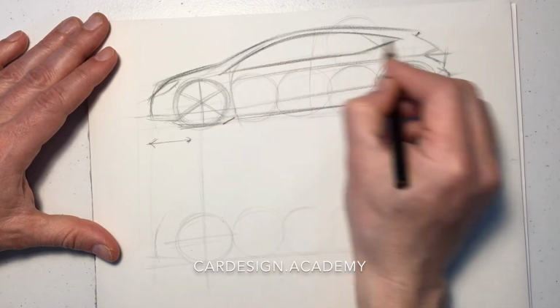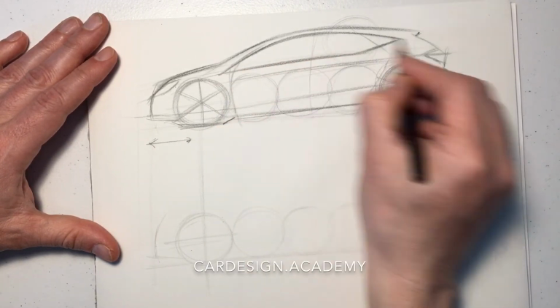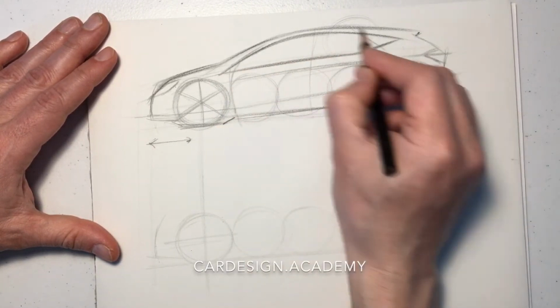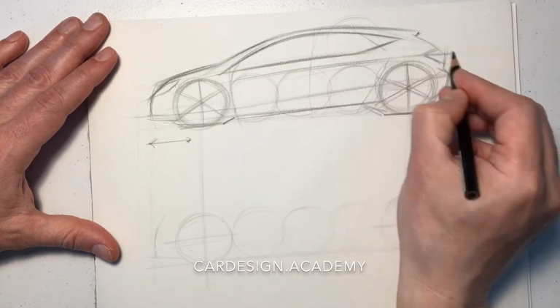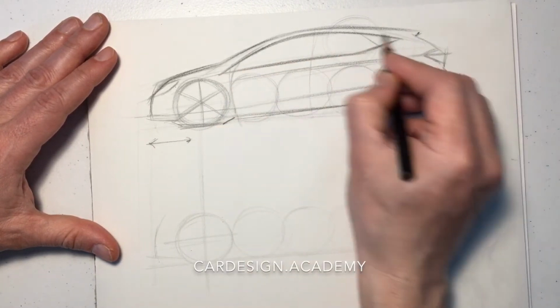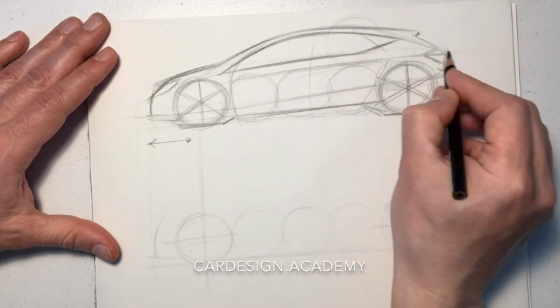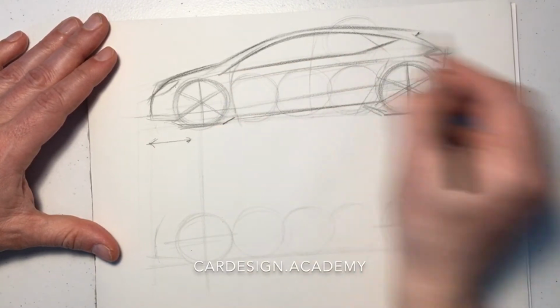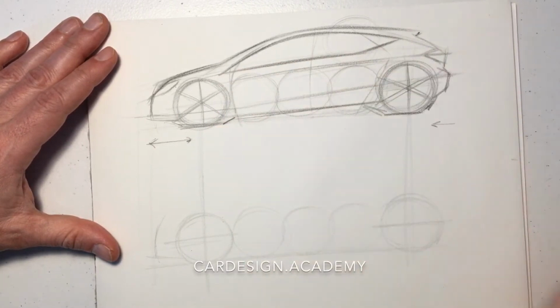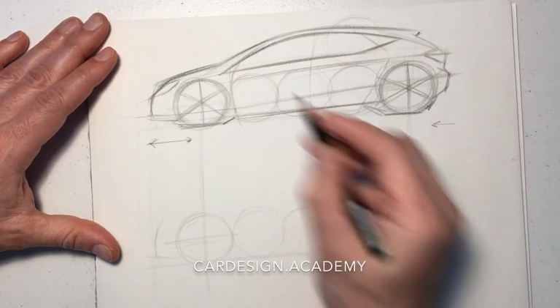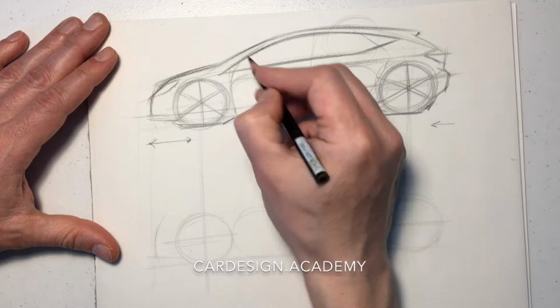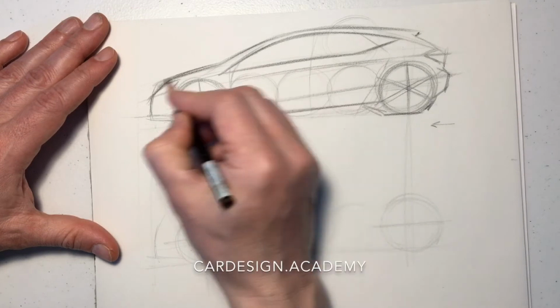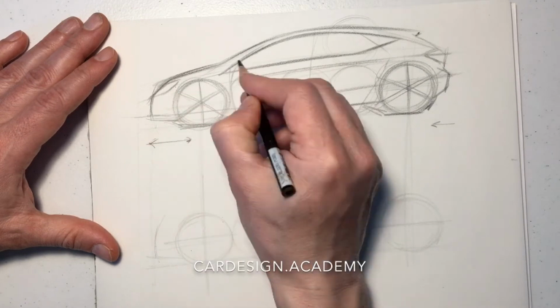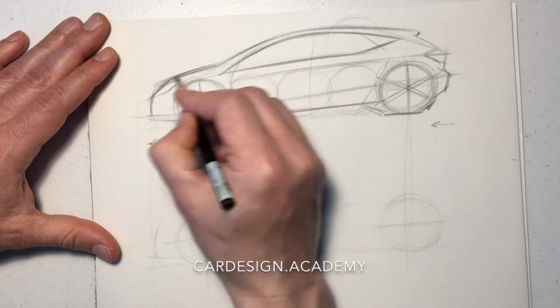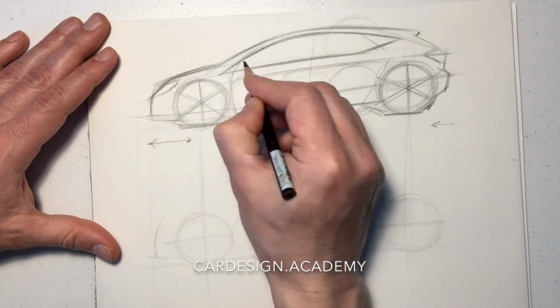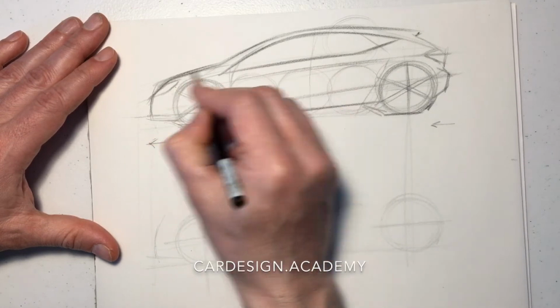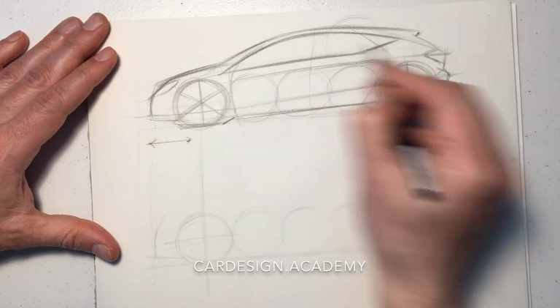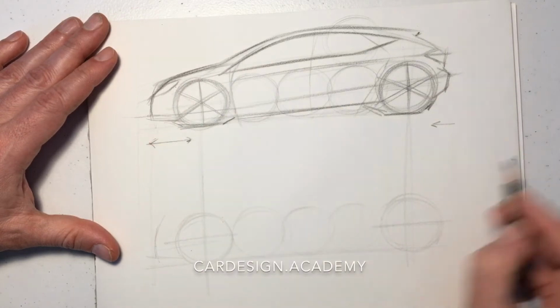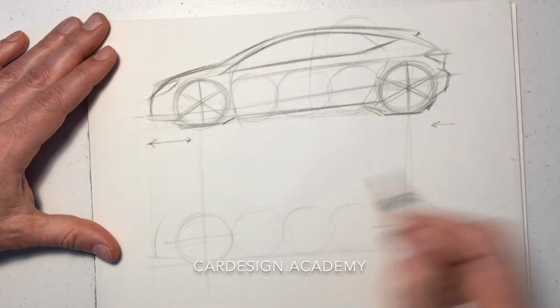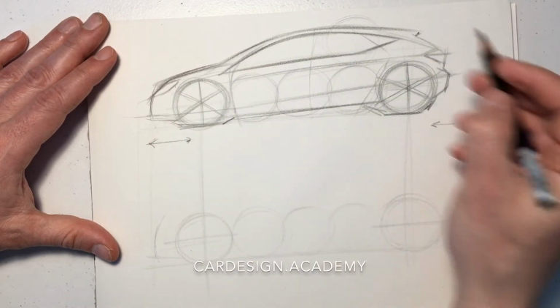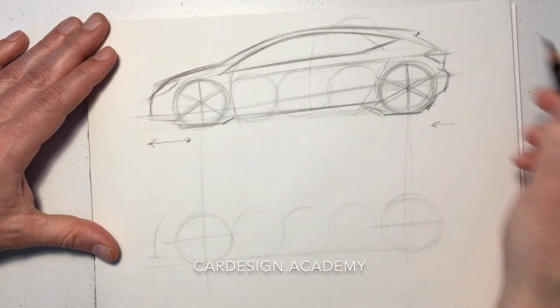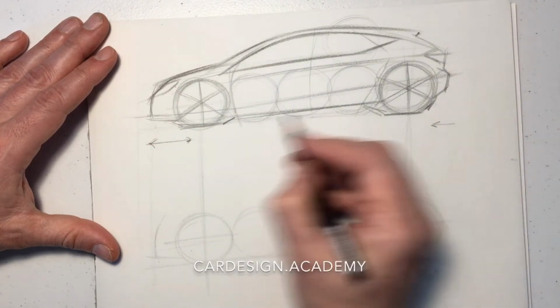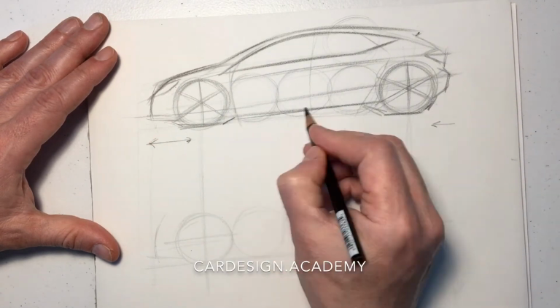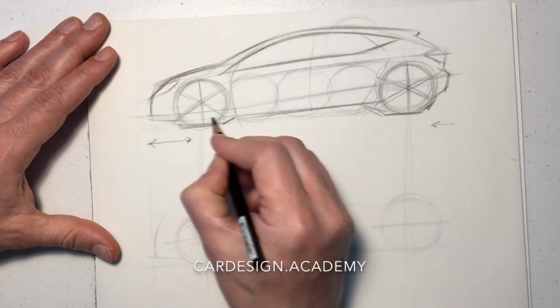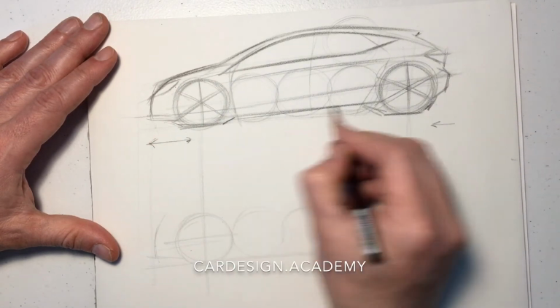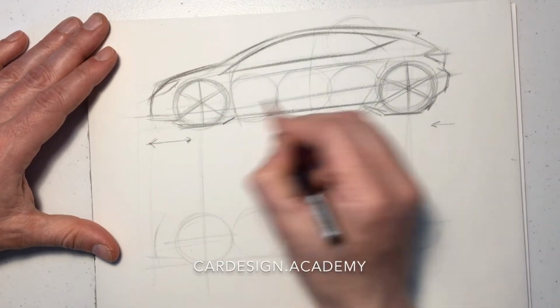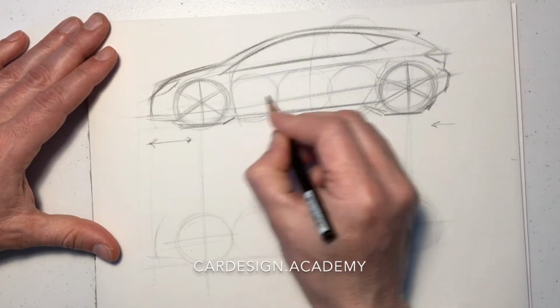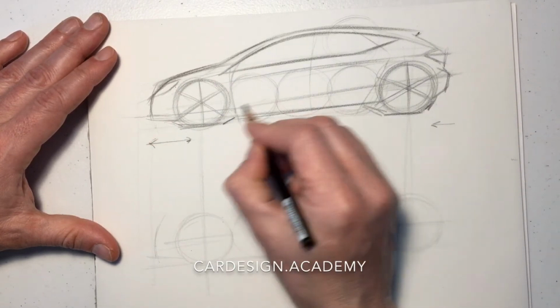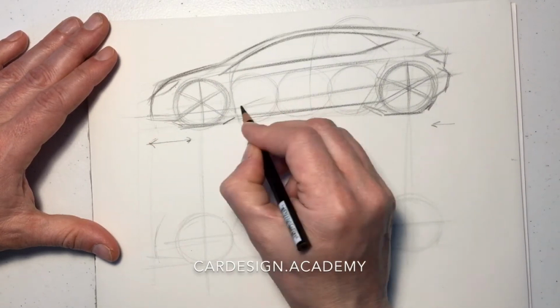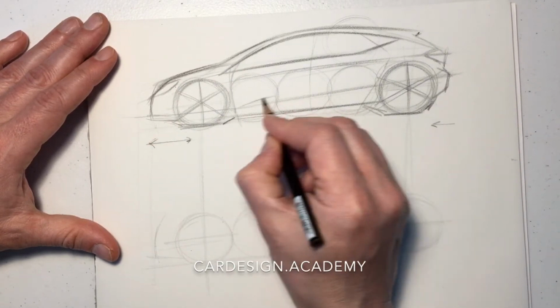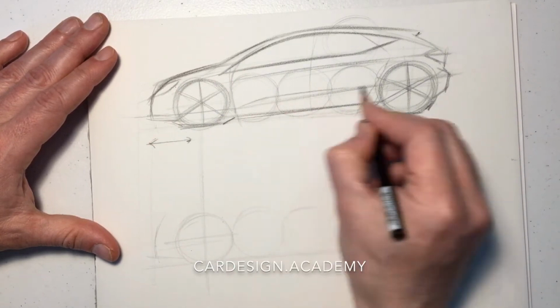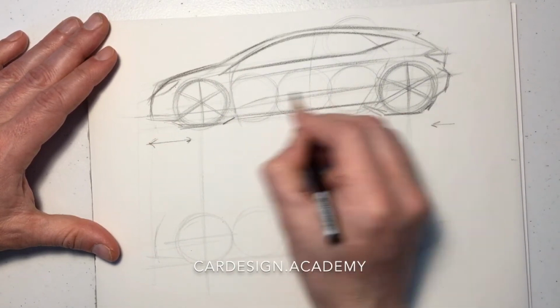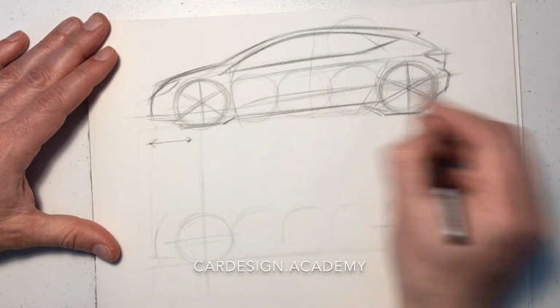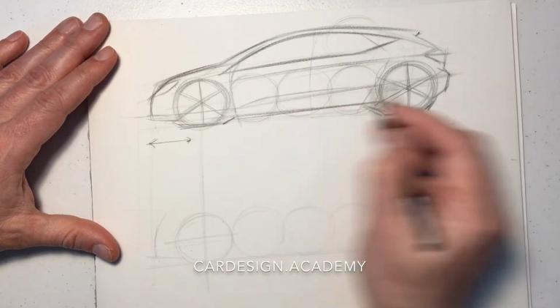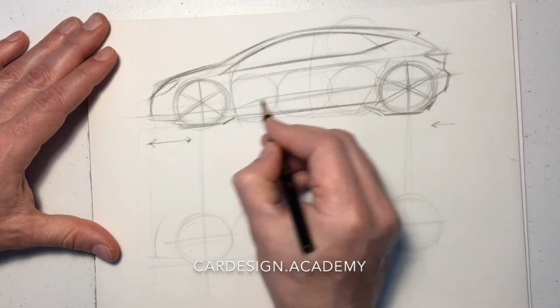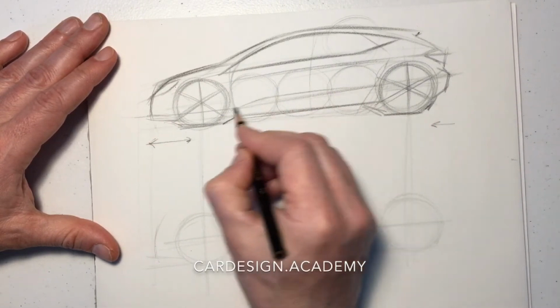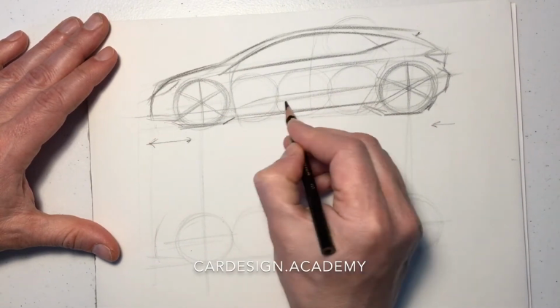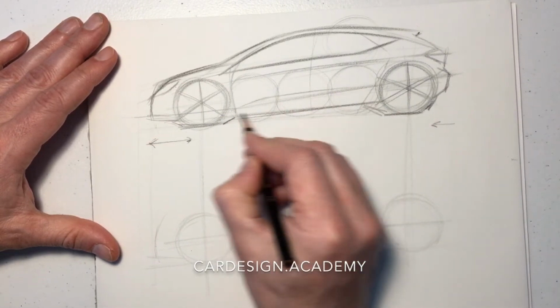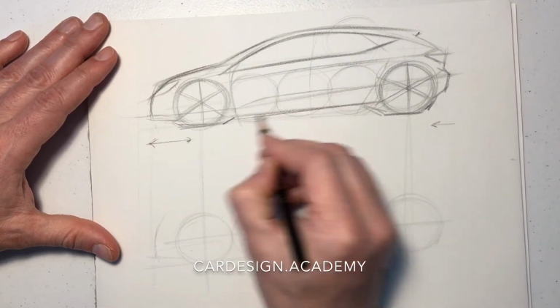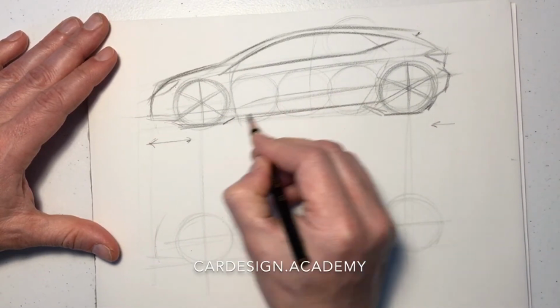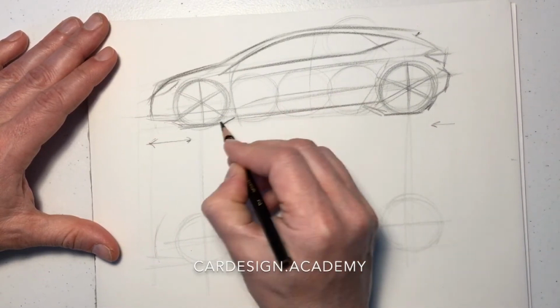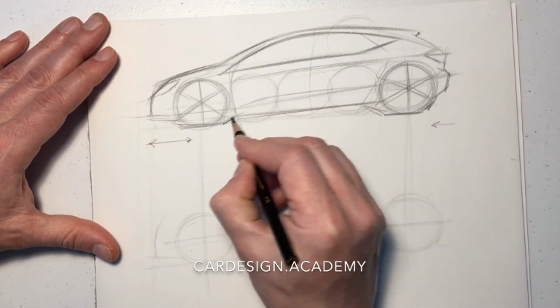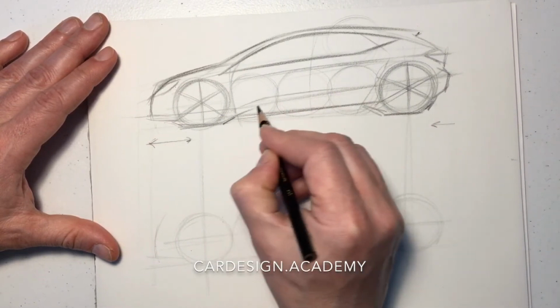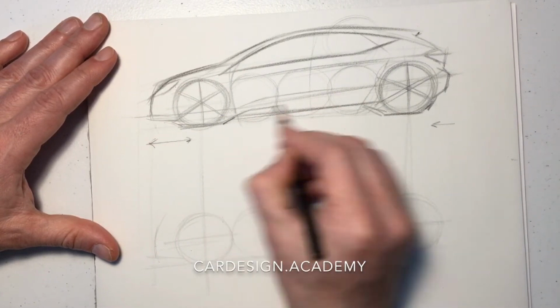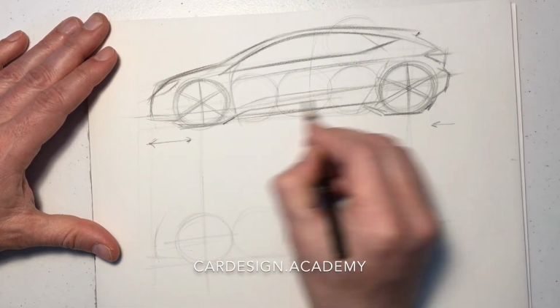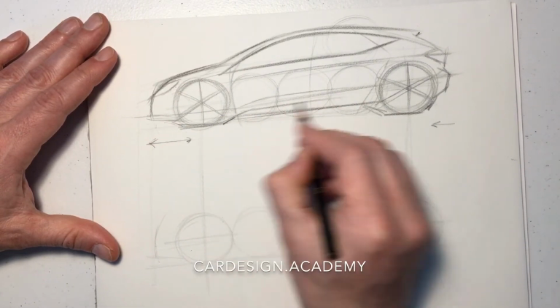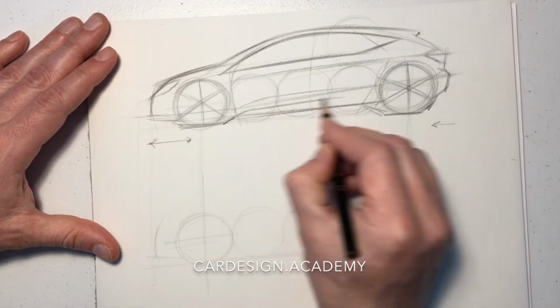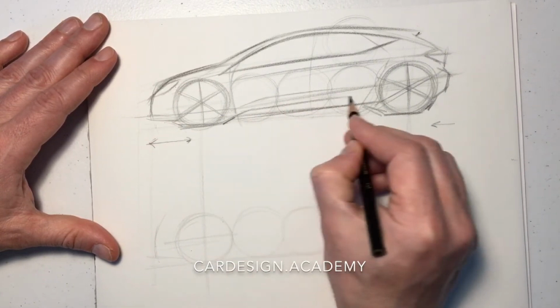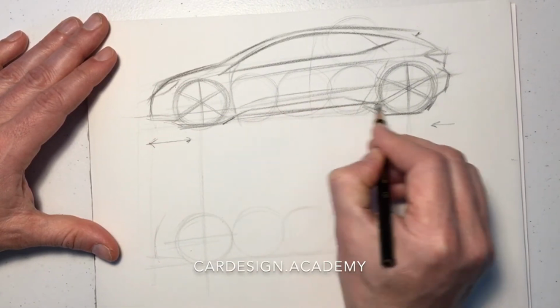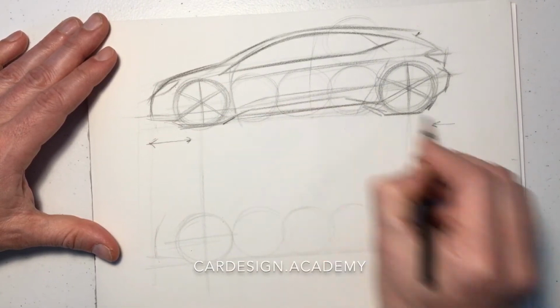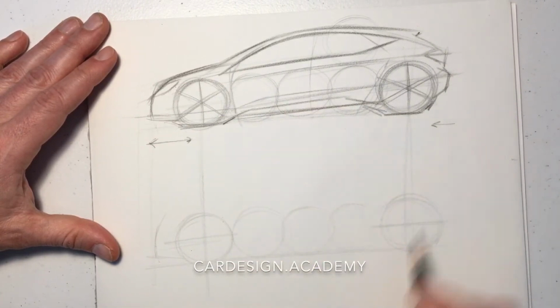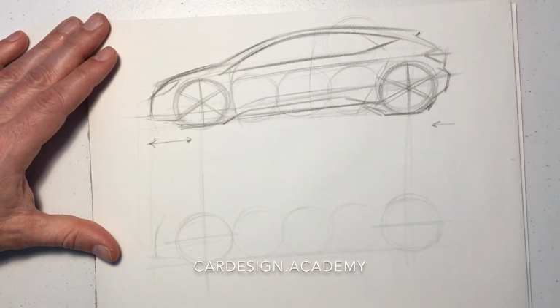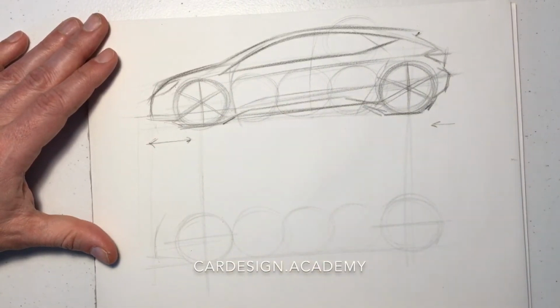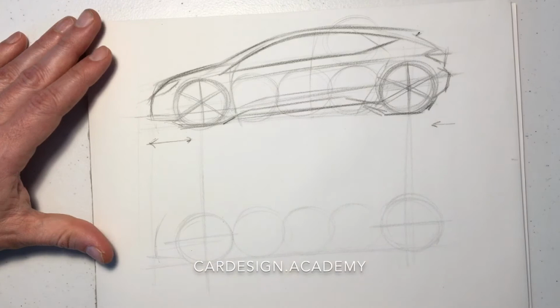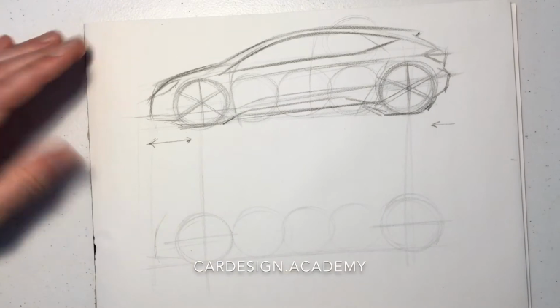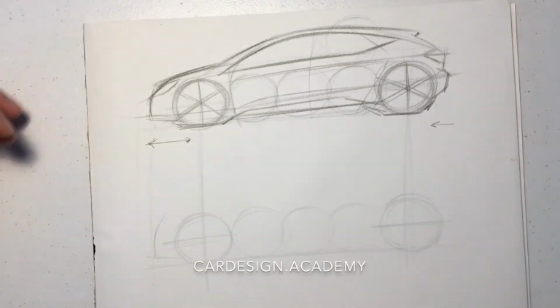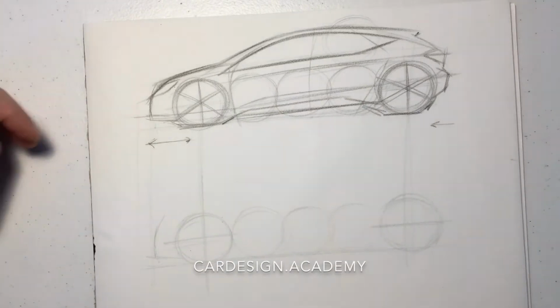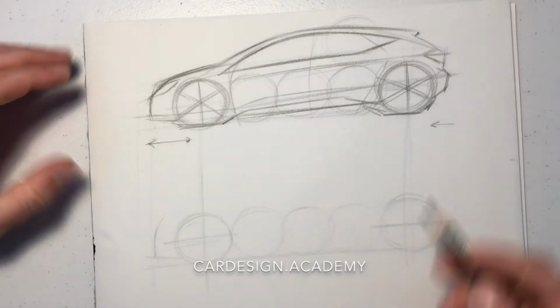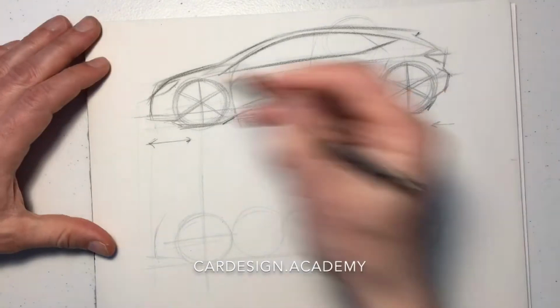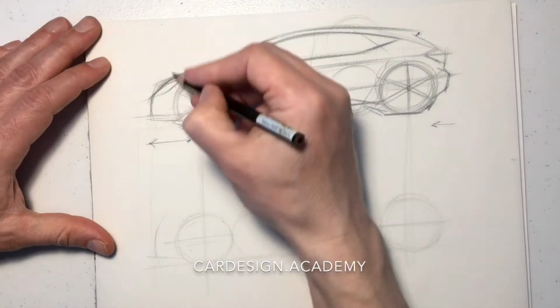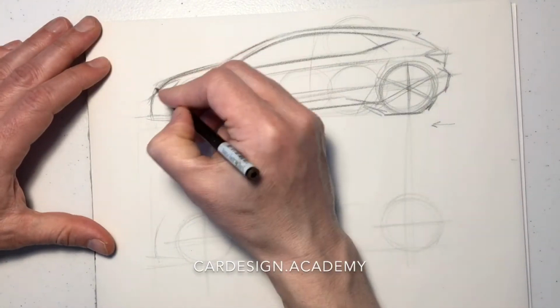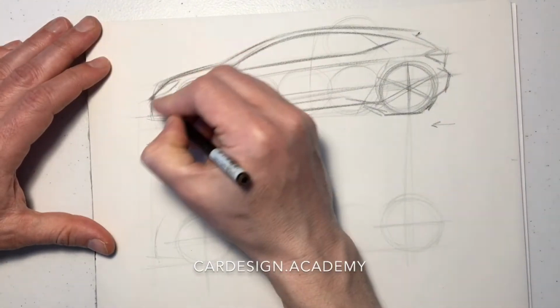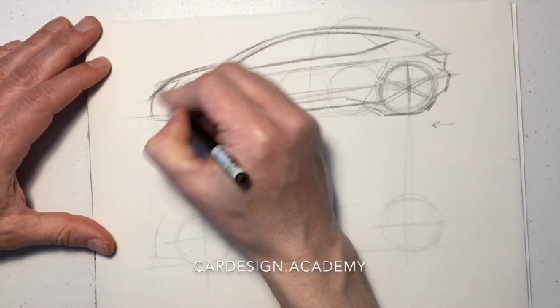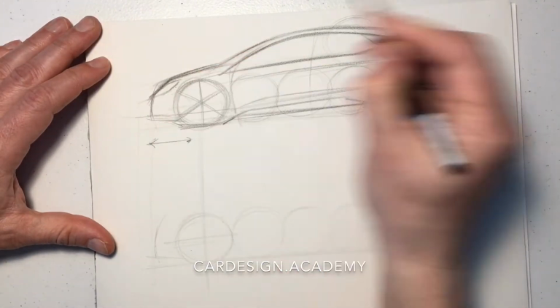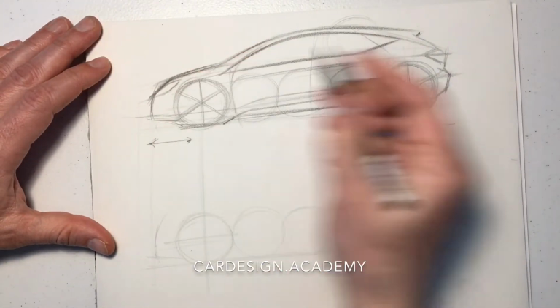The belt line is fairly low with a tall glass to body proportion. The overall height is within two wheel diameters.